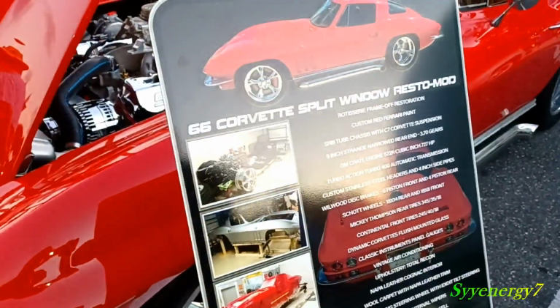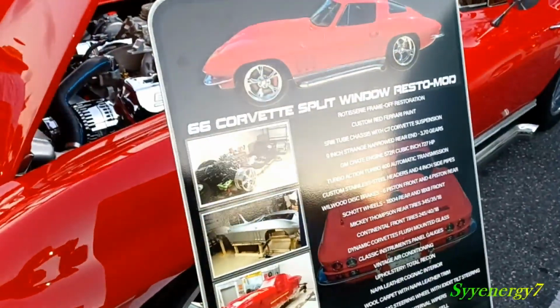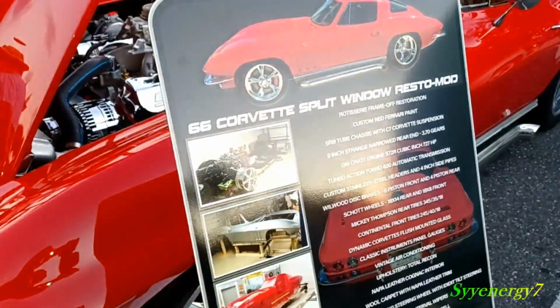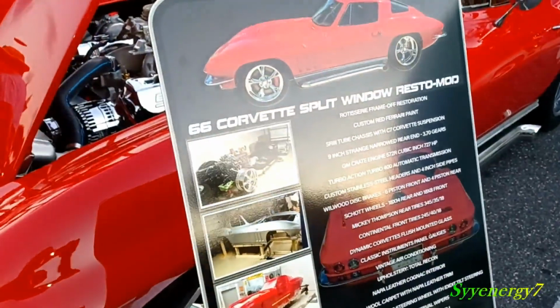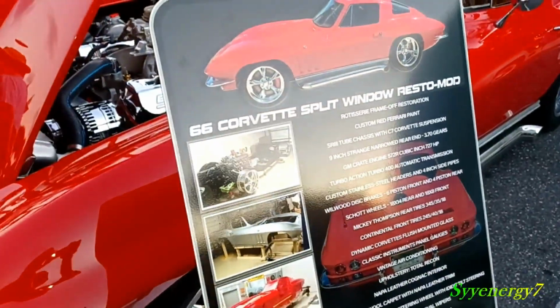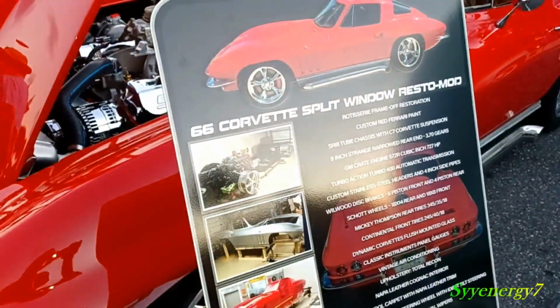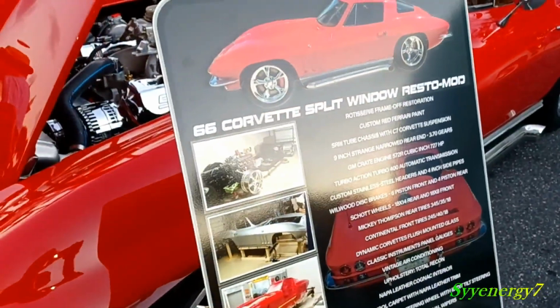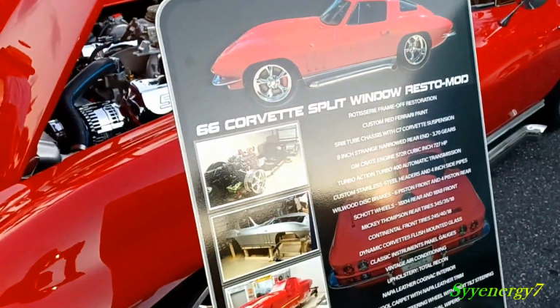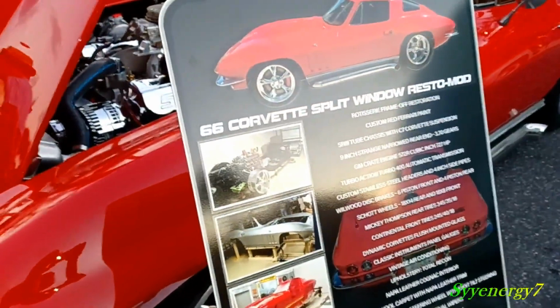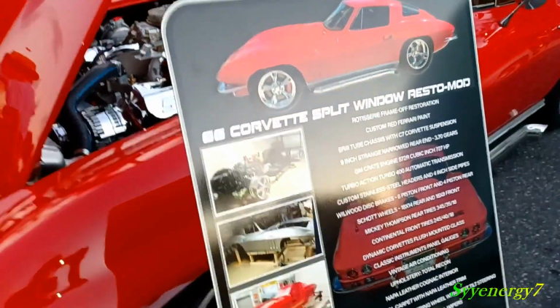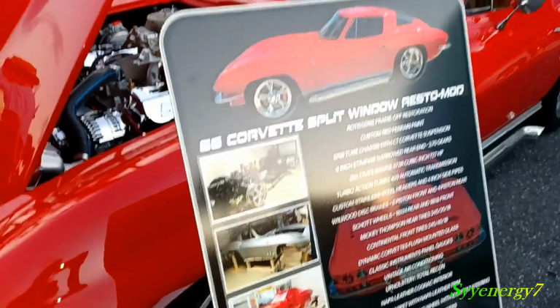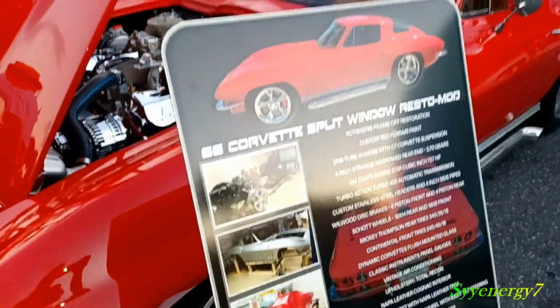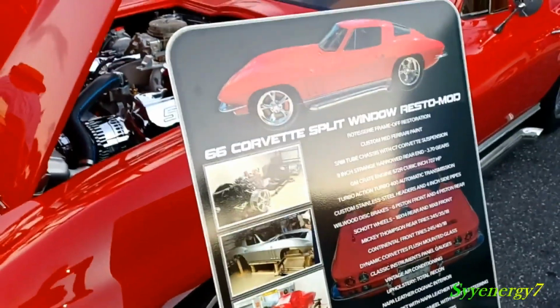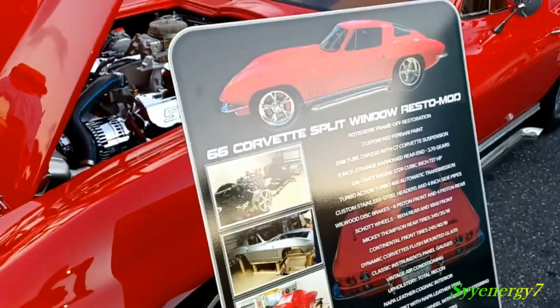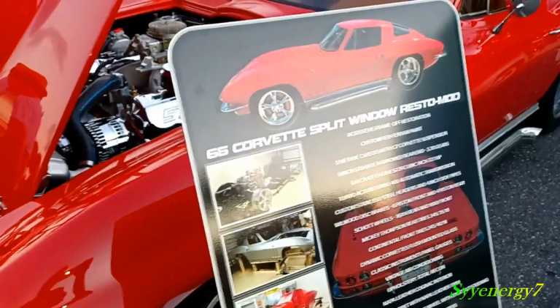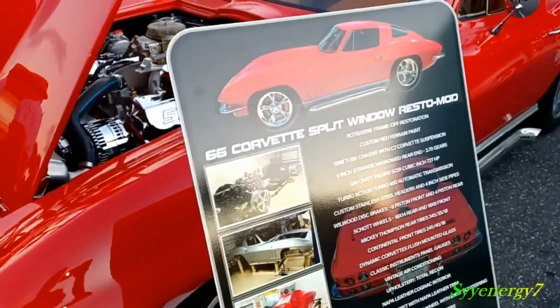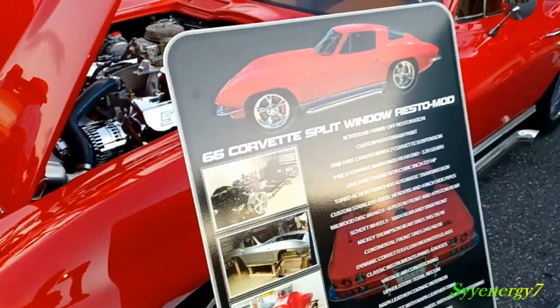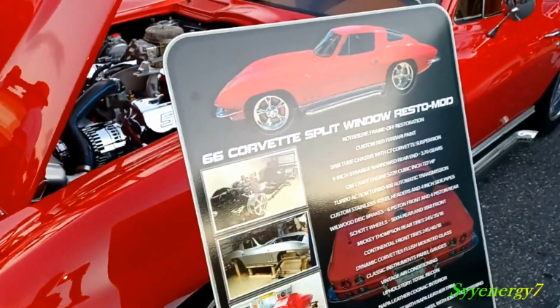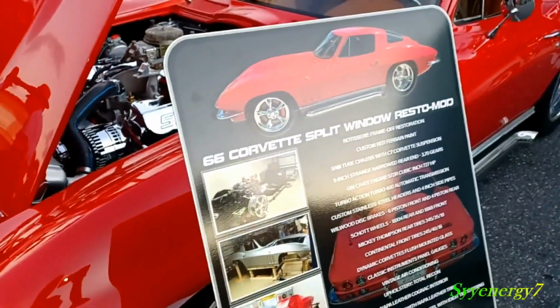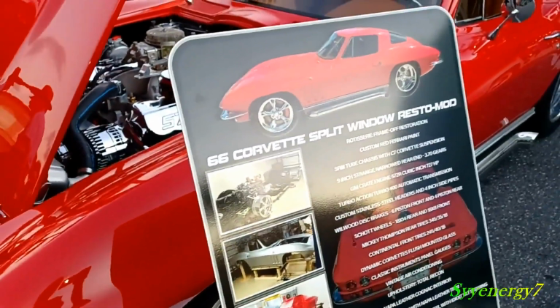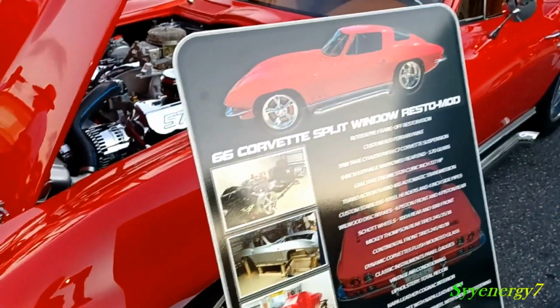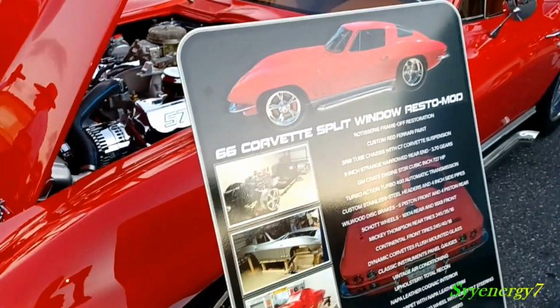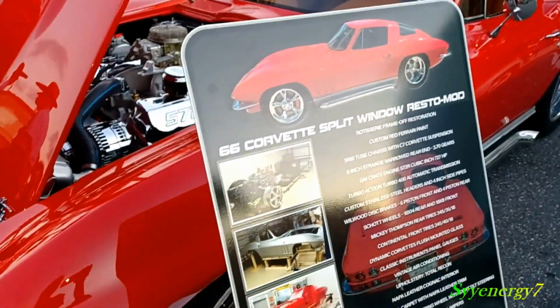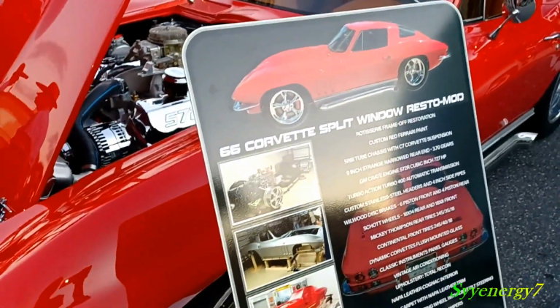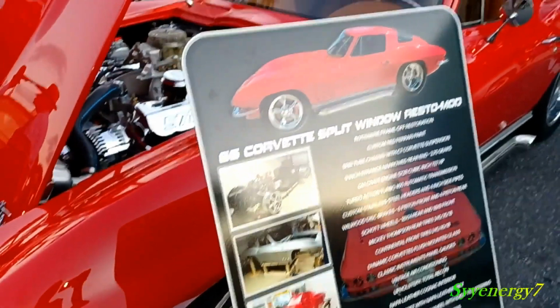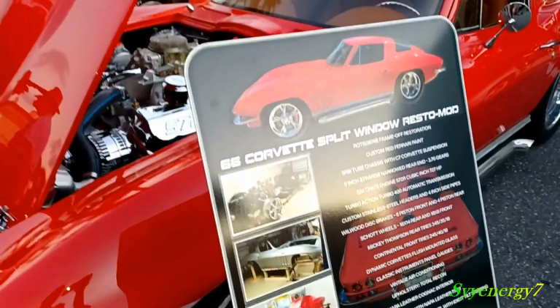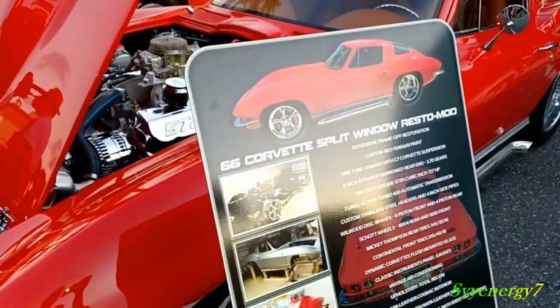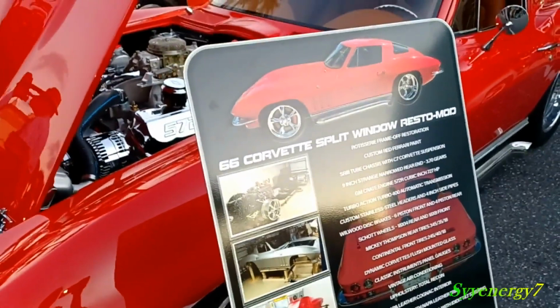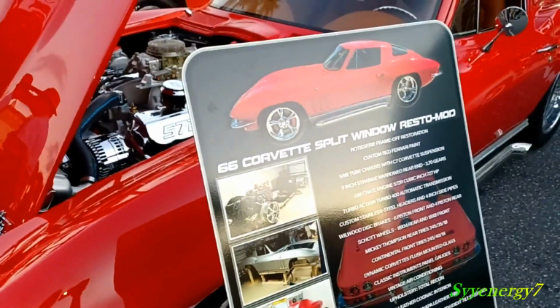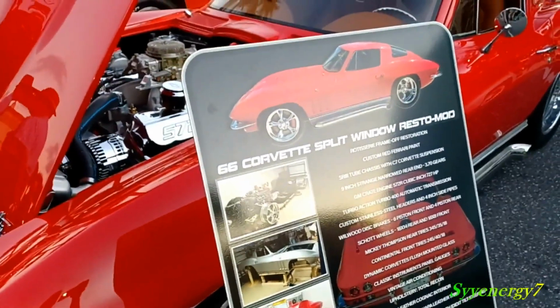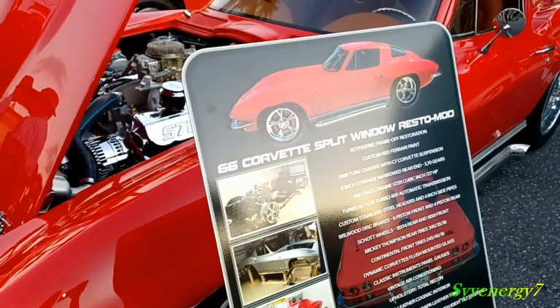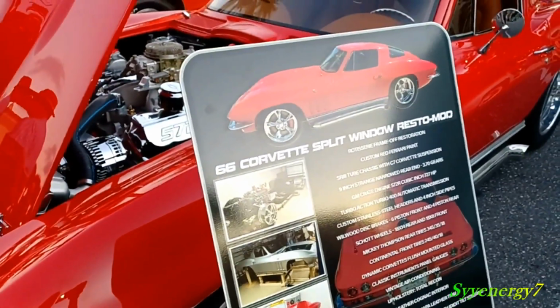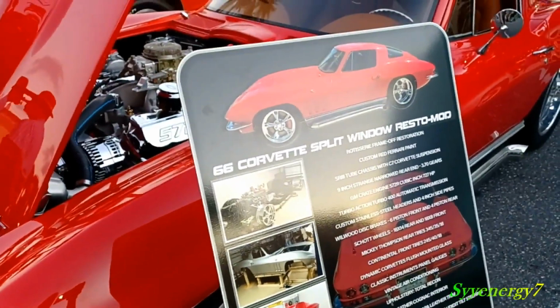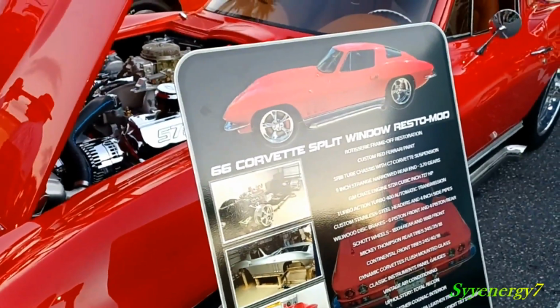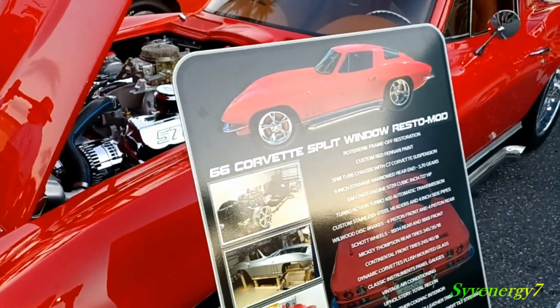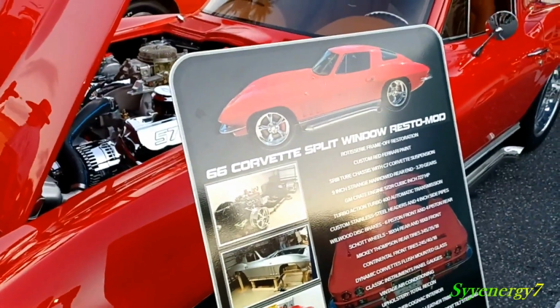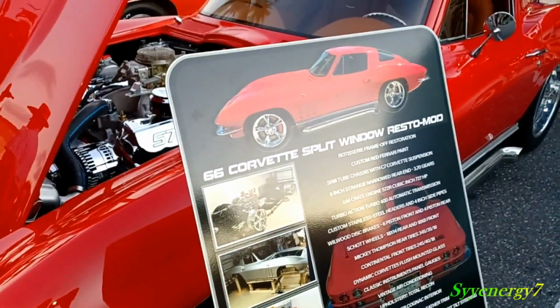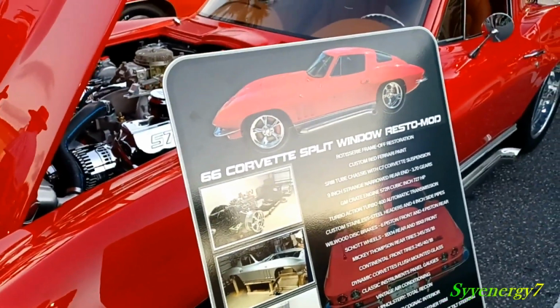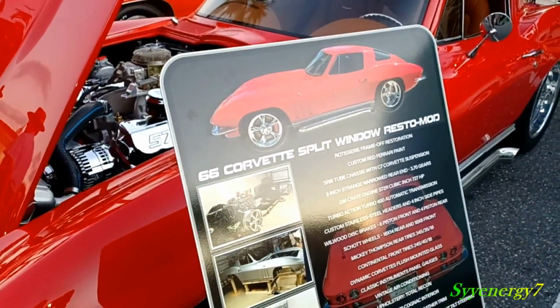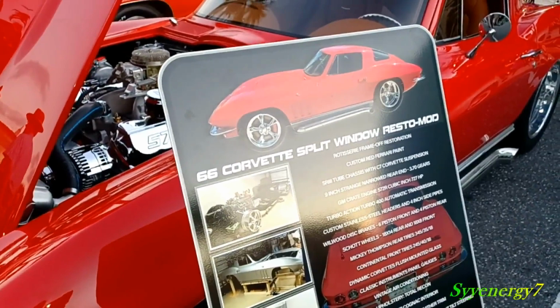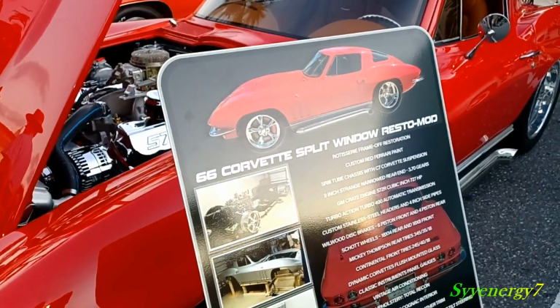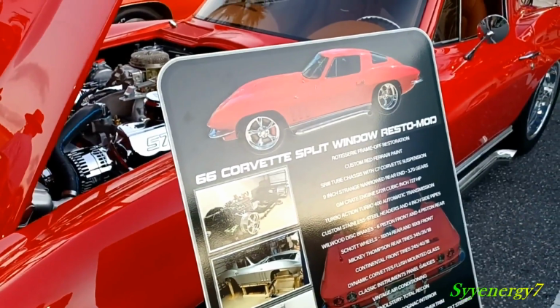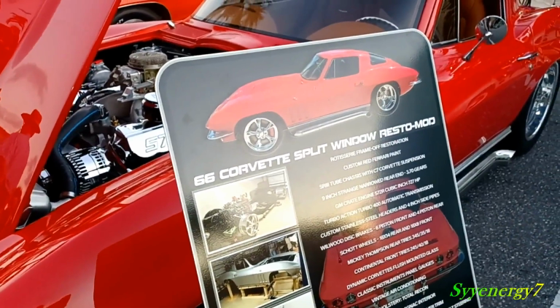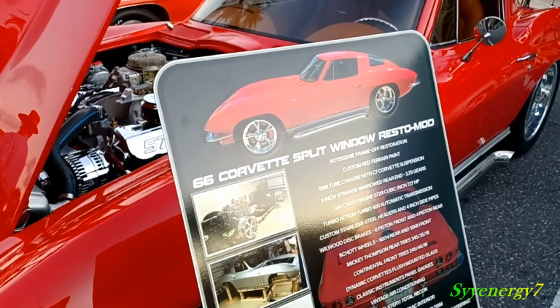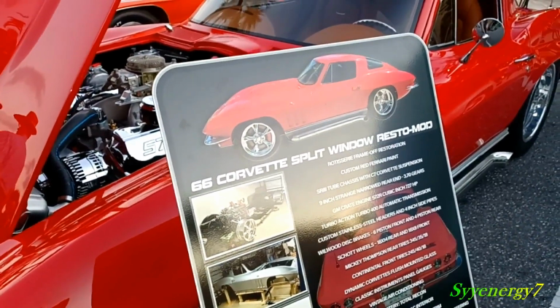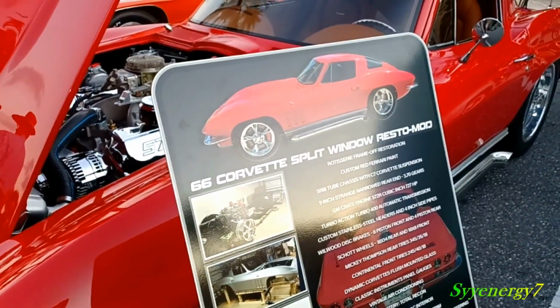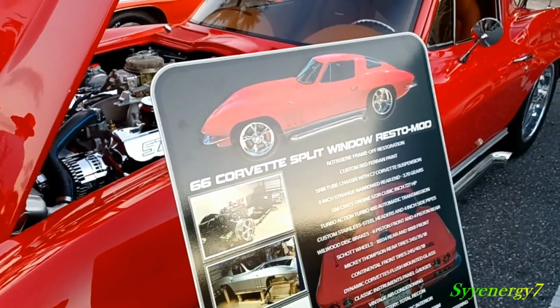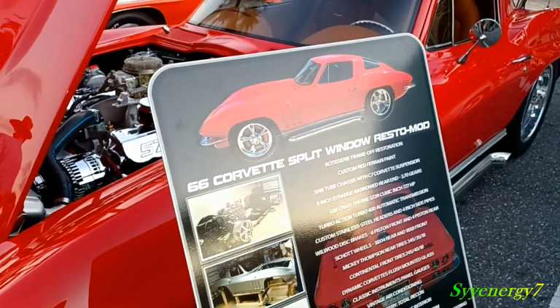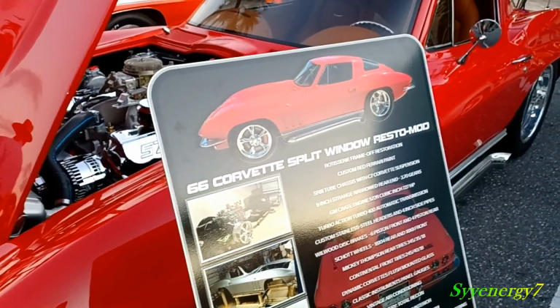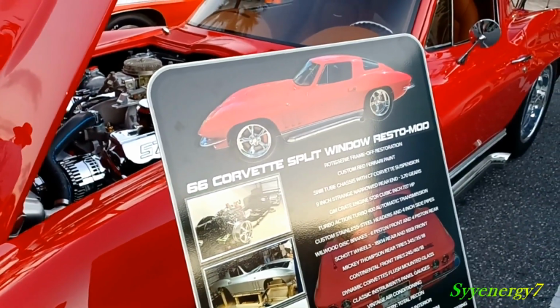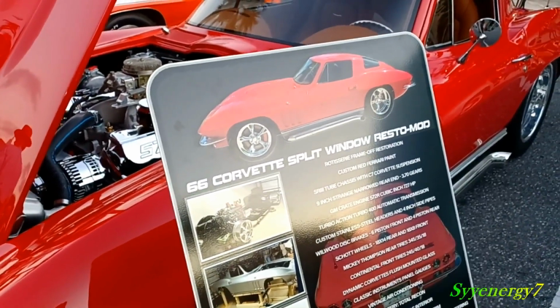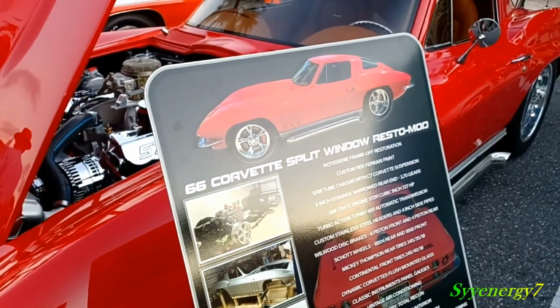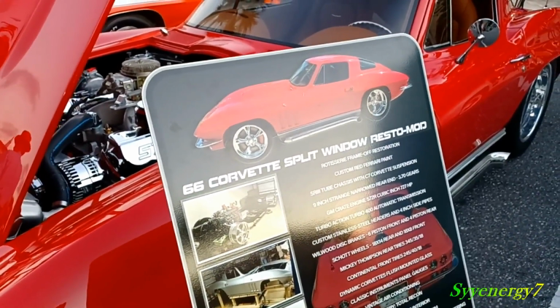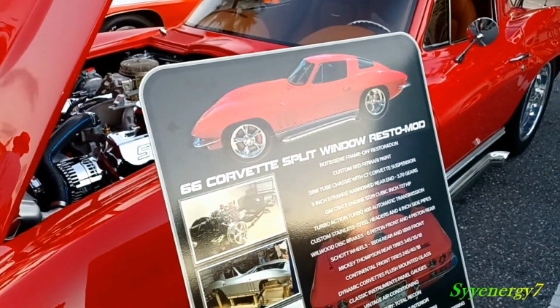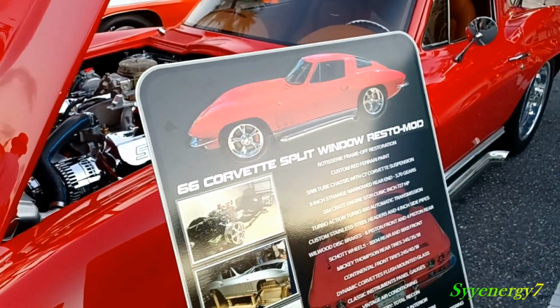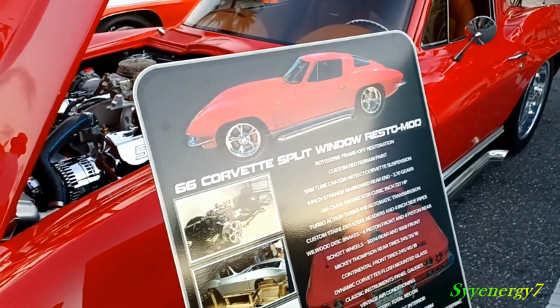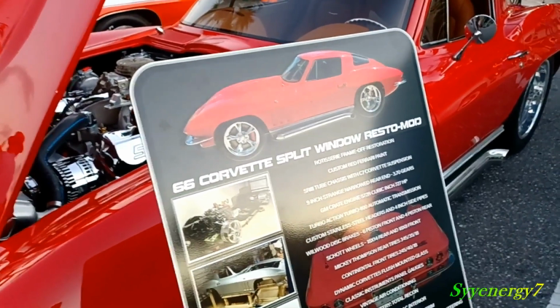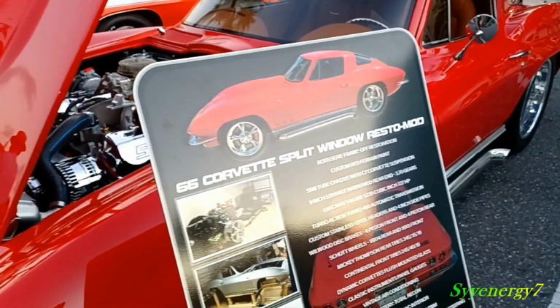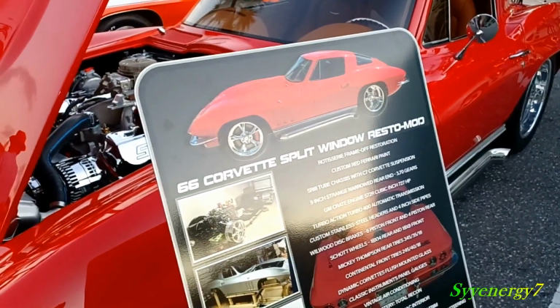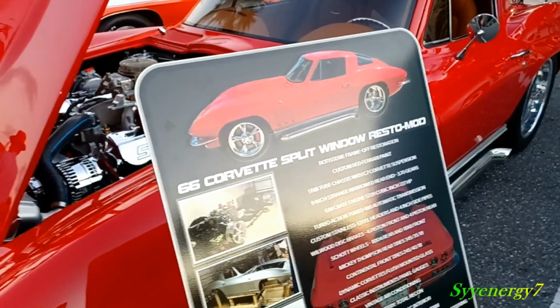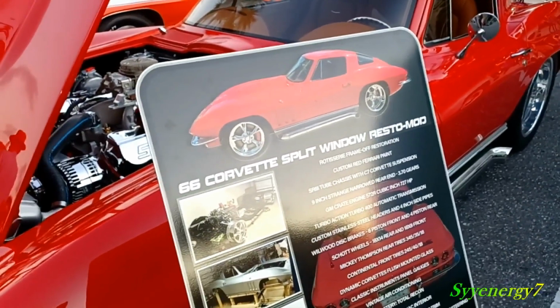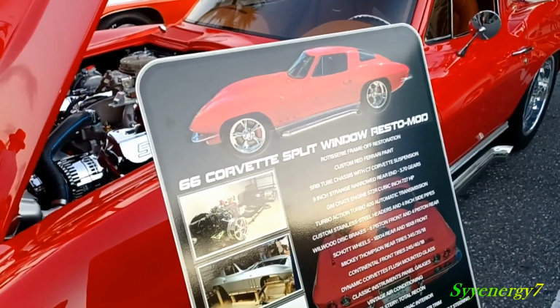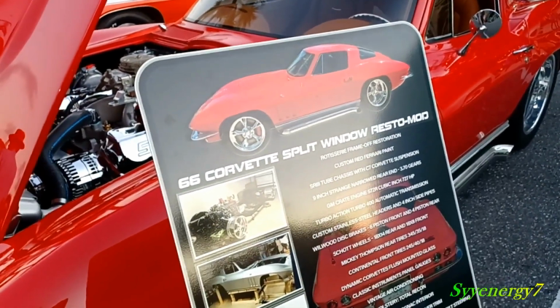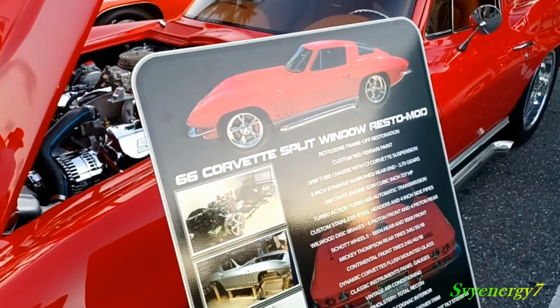So this is a '66 Chevy, it's a real split window, but it's a resto-mod one — that's what he's saying.